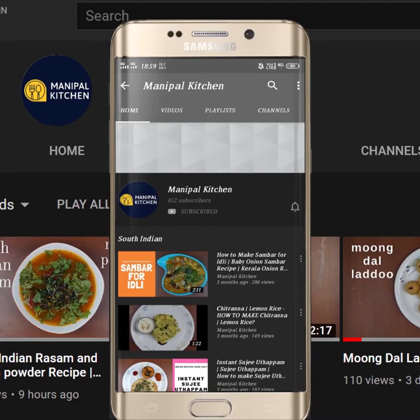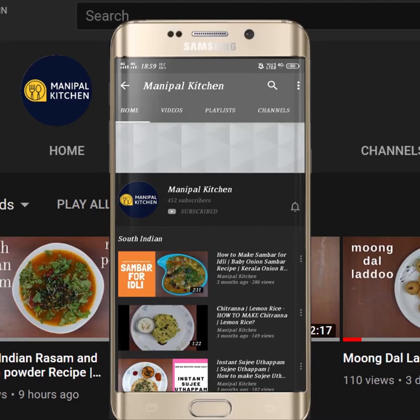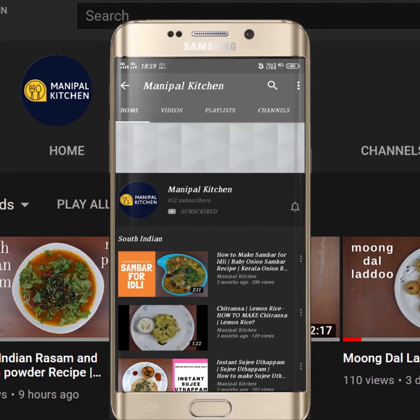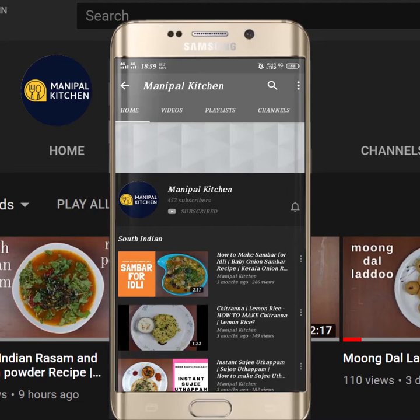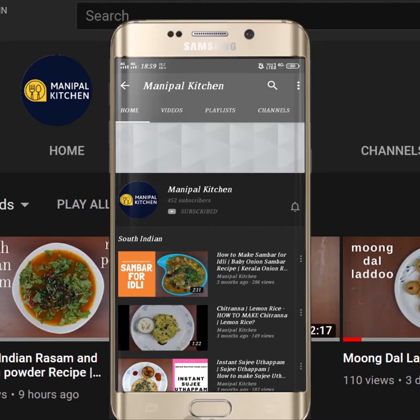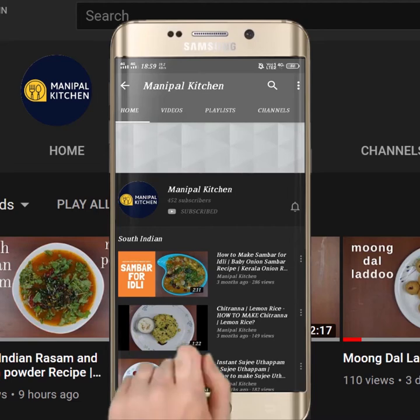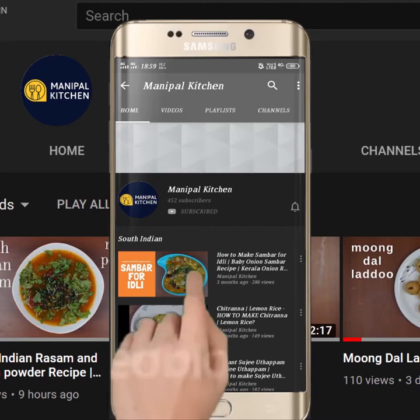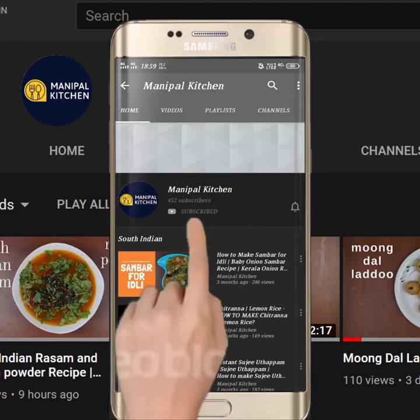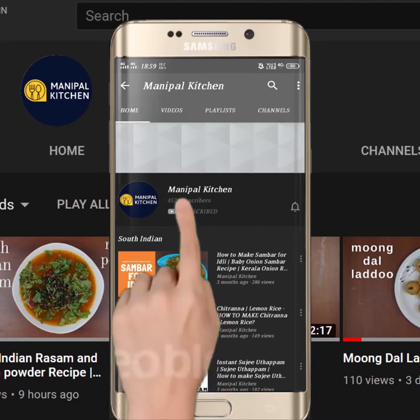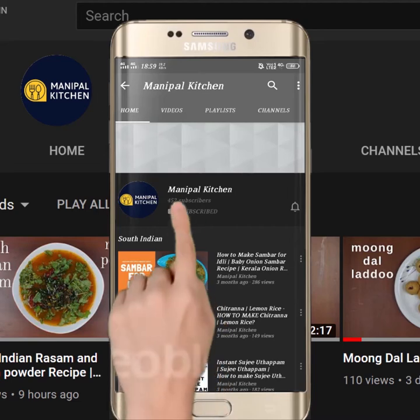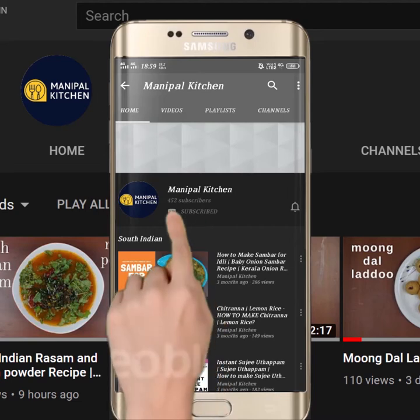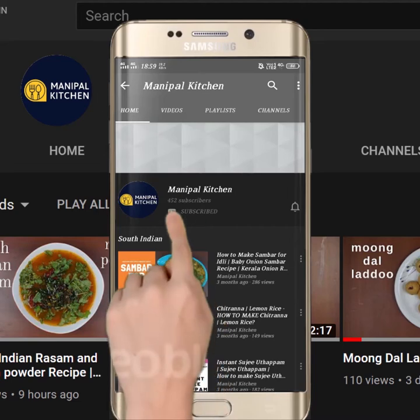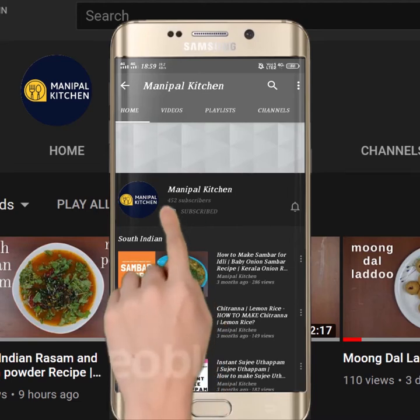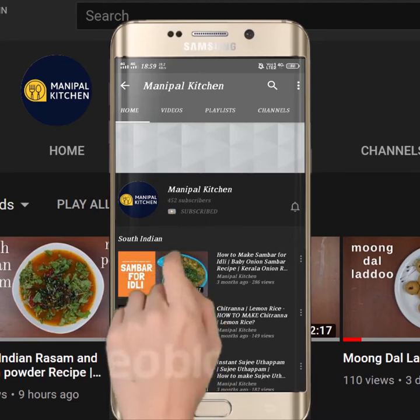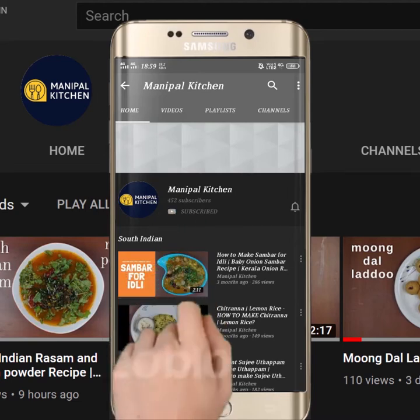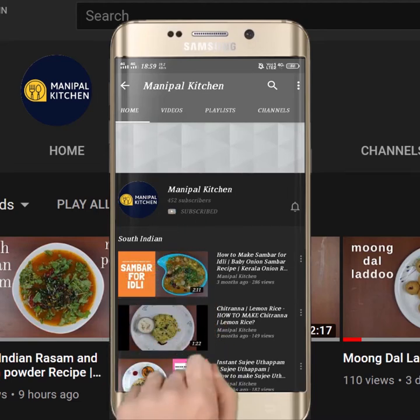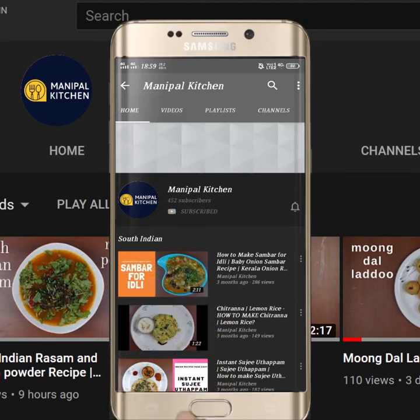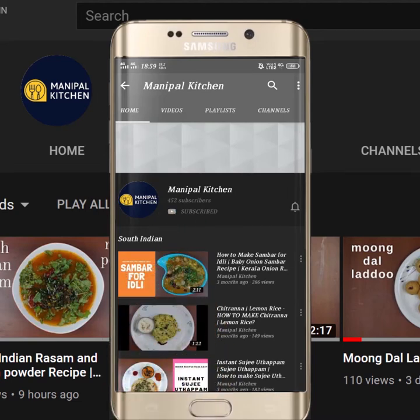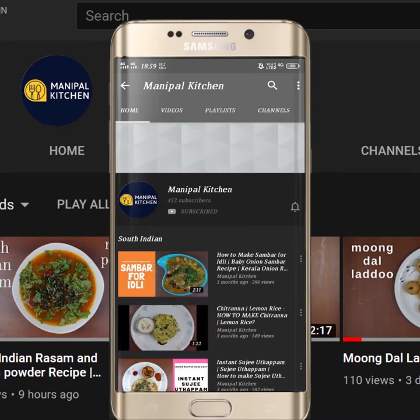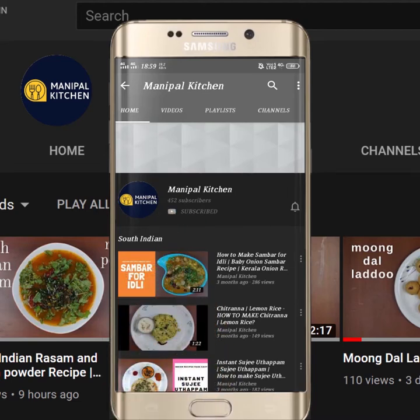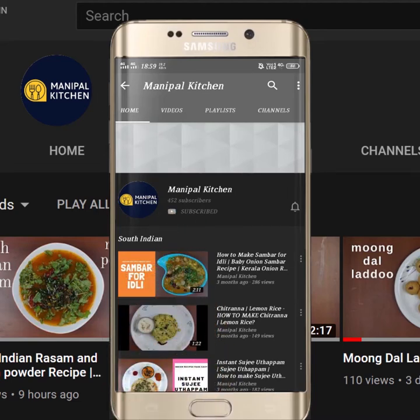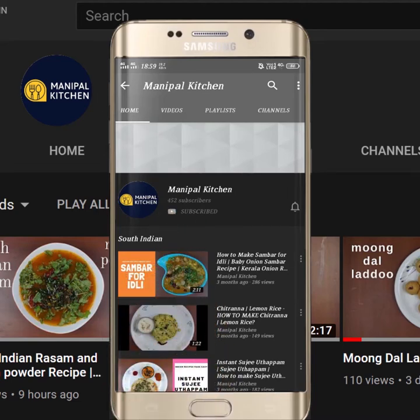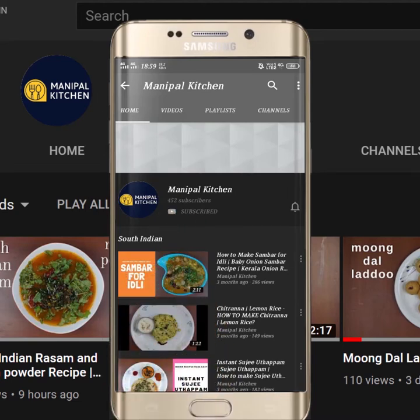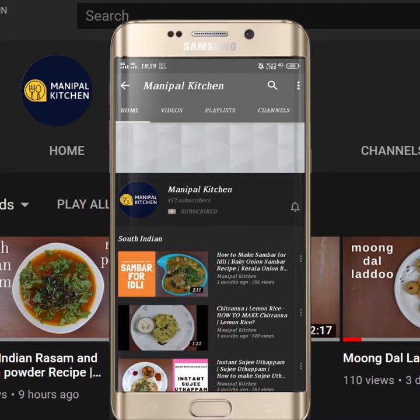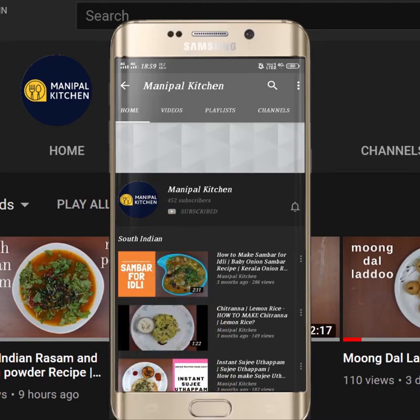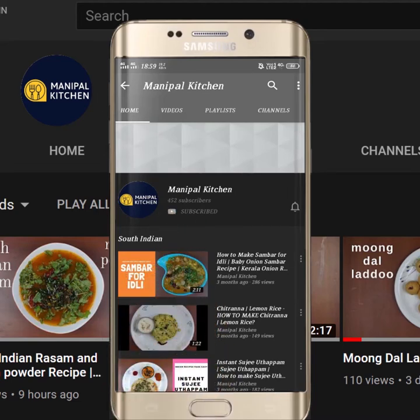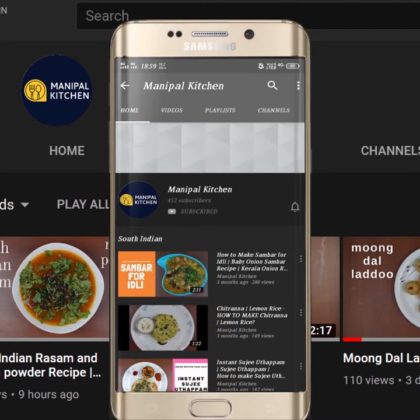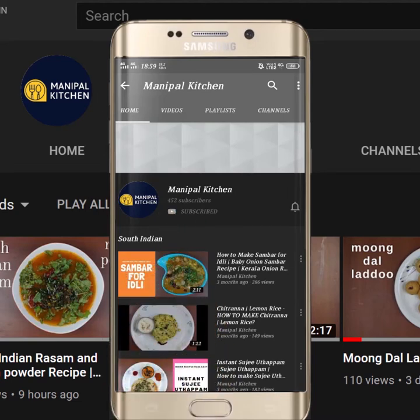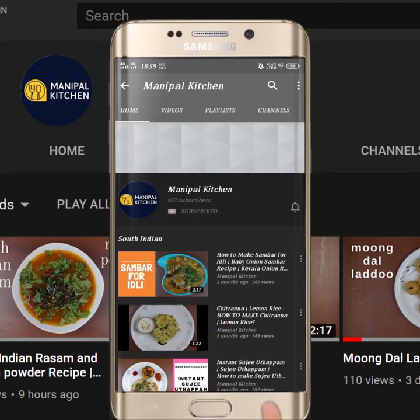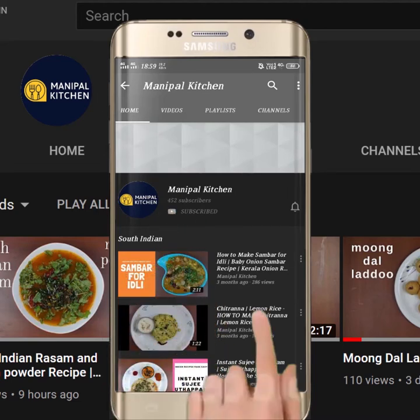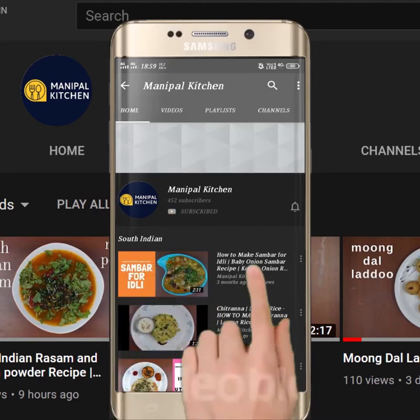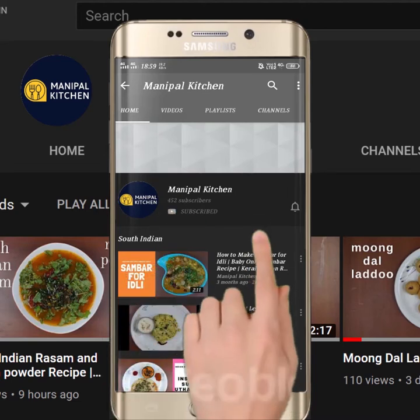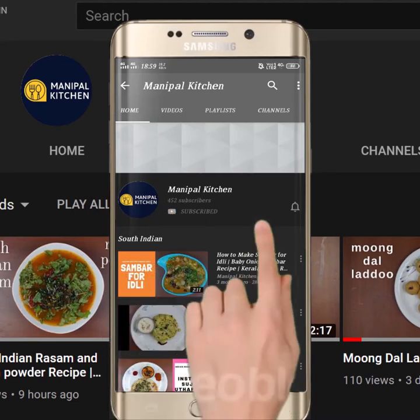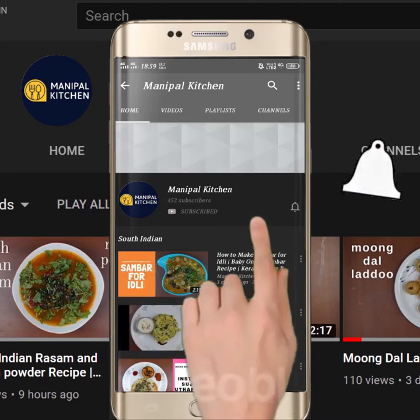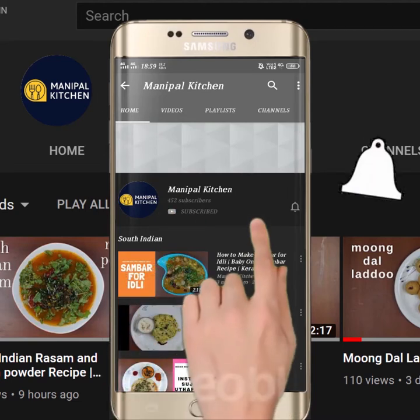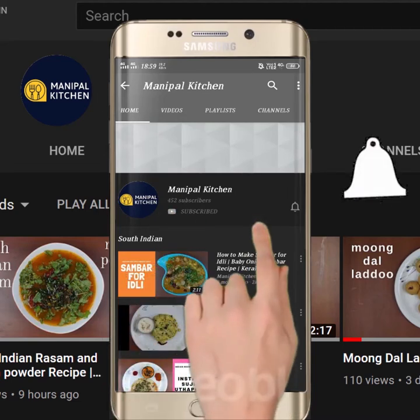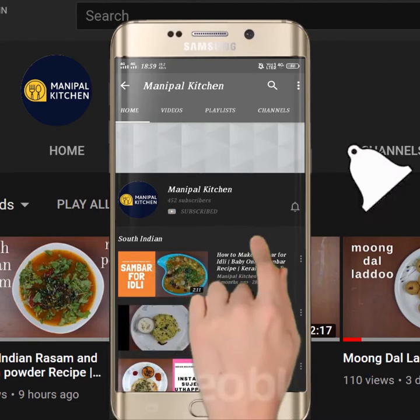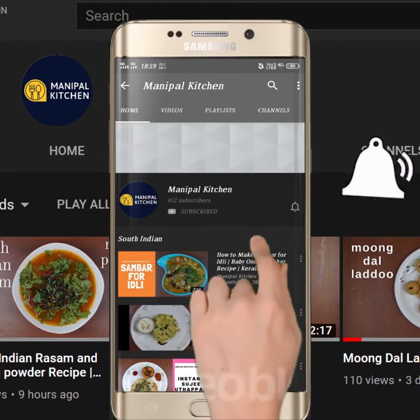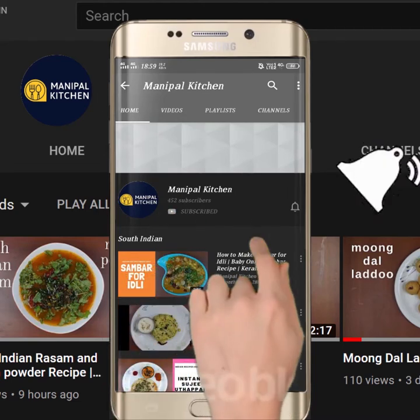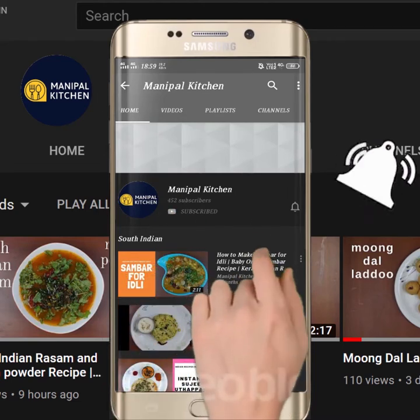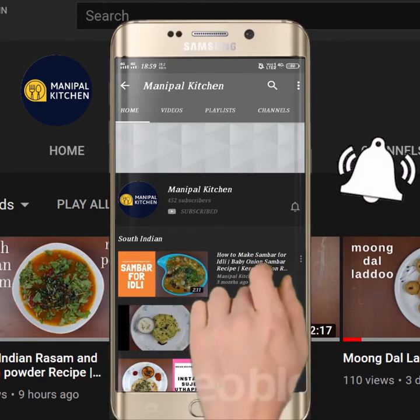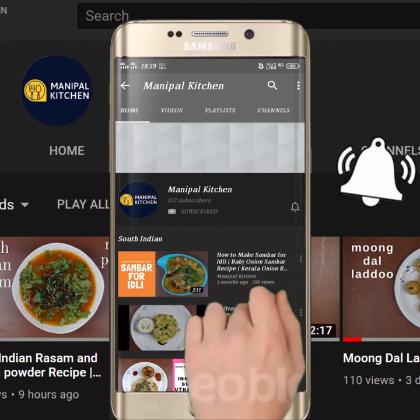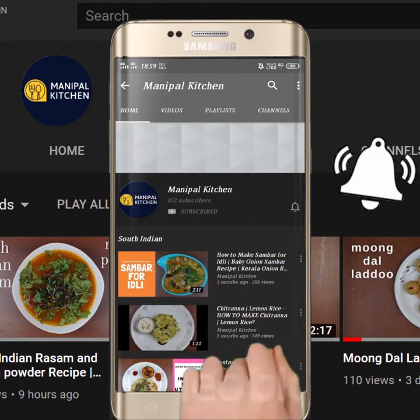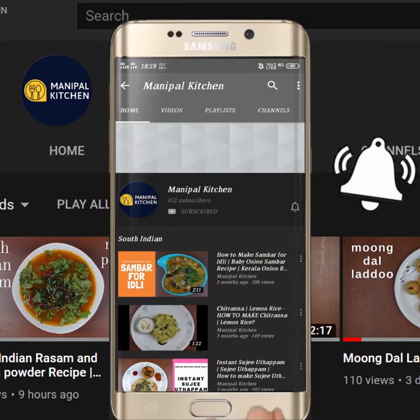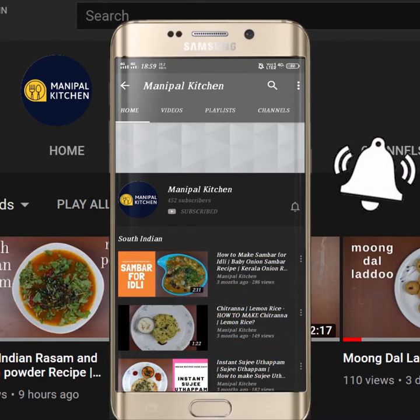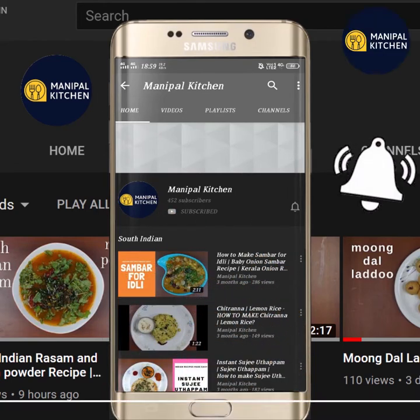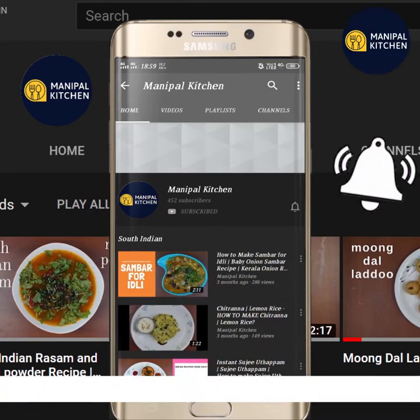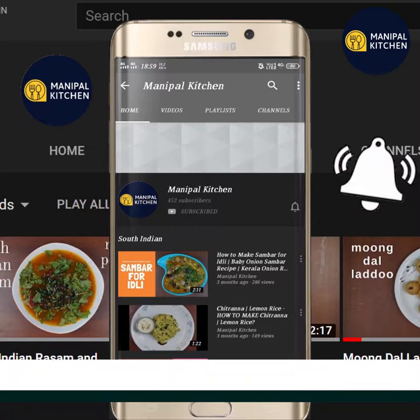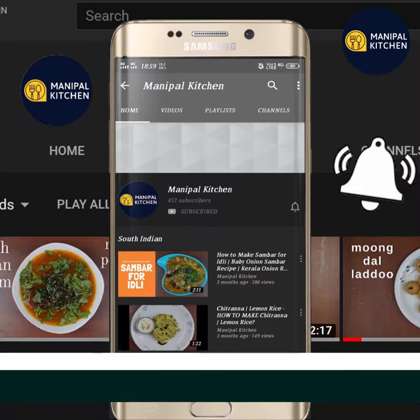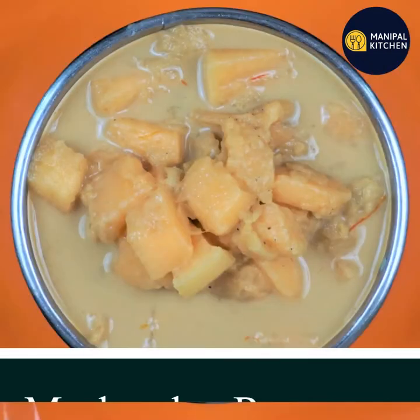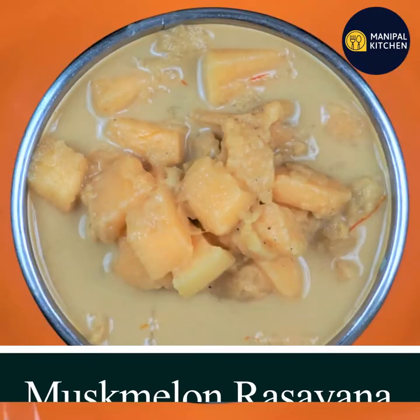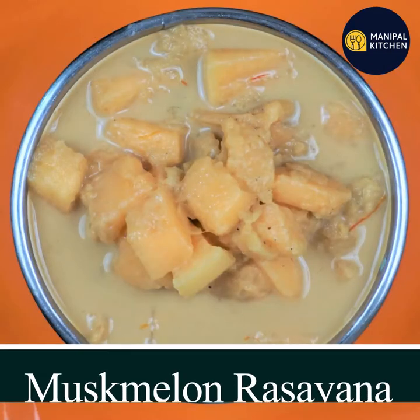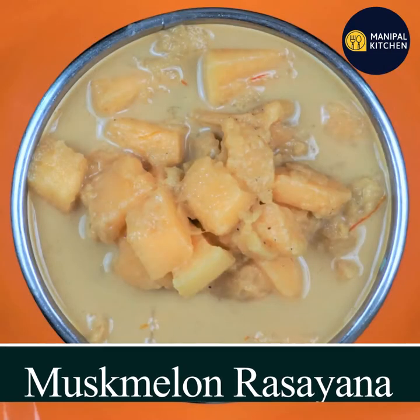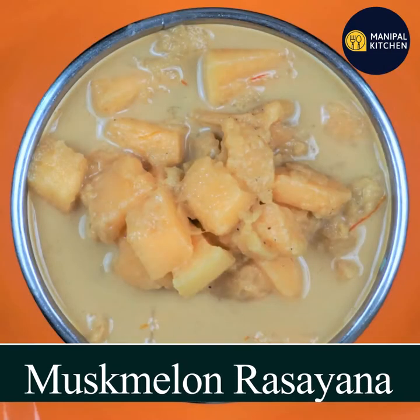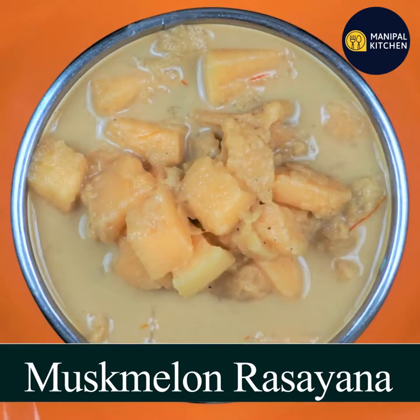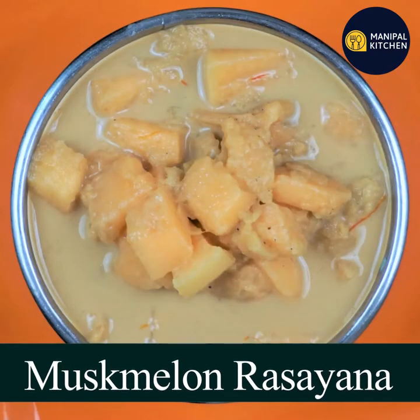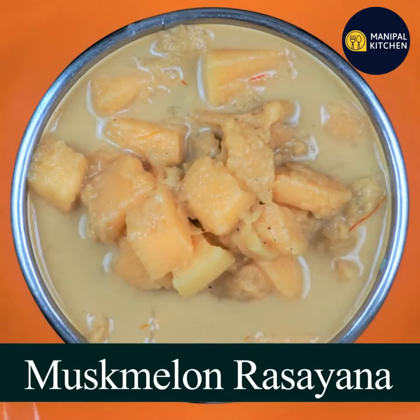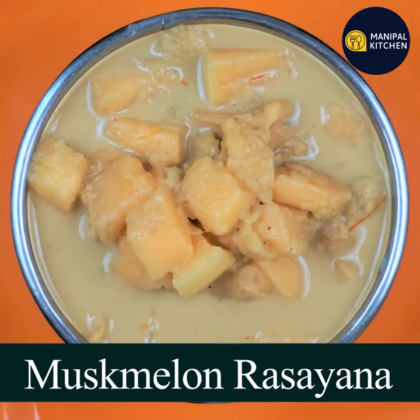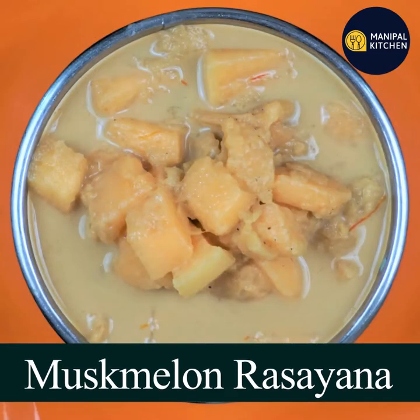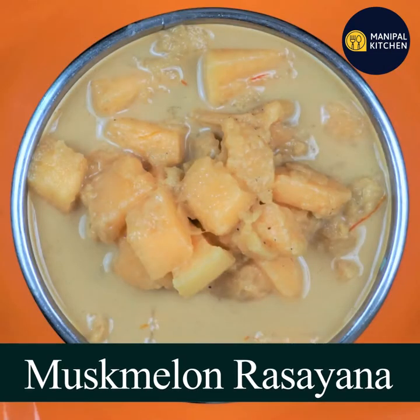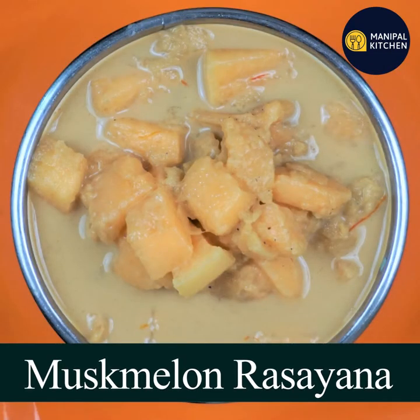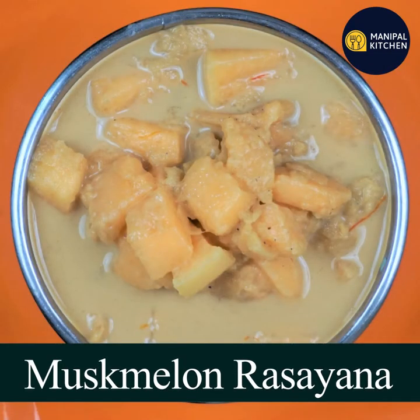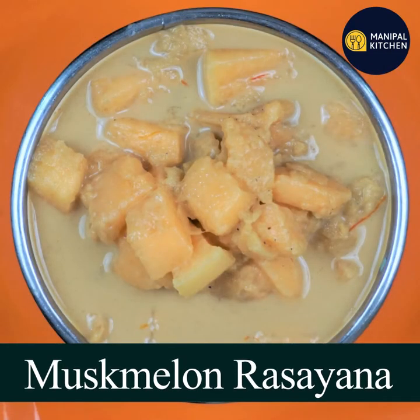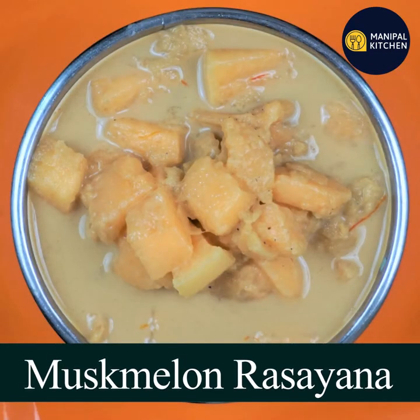Subscribe now and press the bell icon to never miss an update. Hi friends, welcome to Manipal Kitchen.